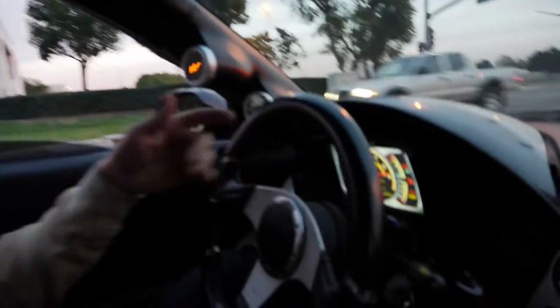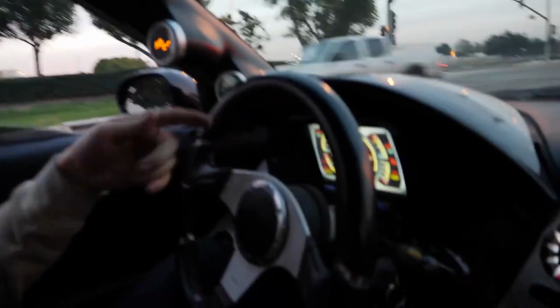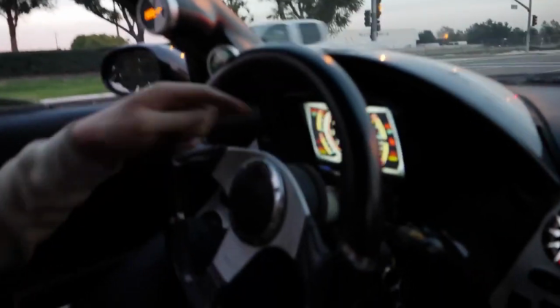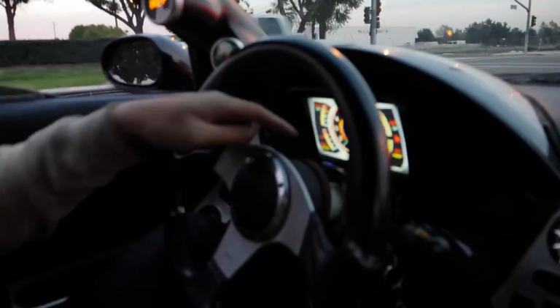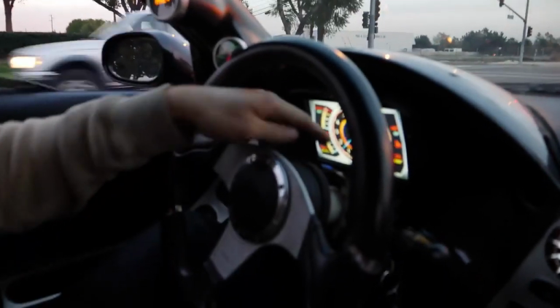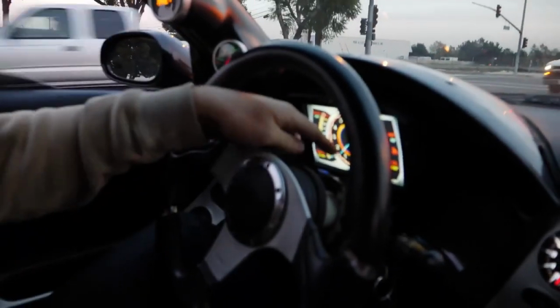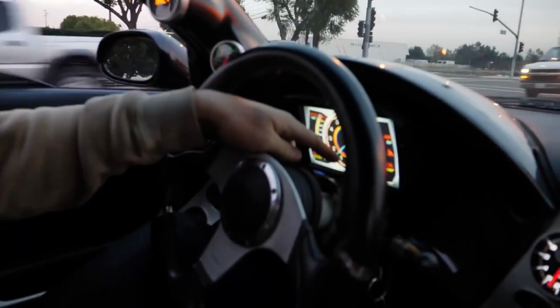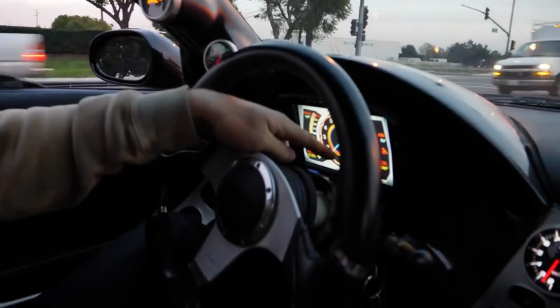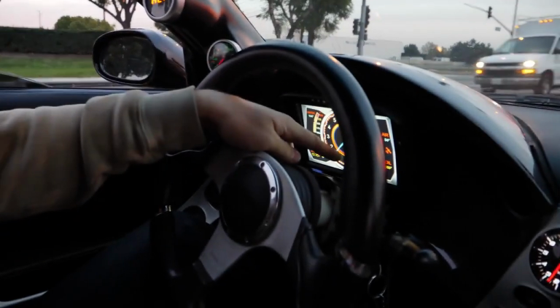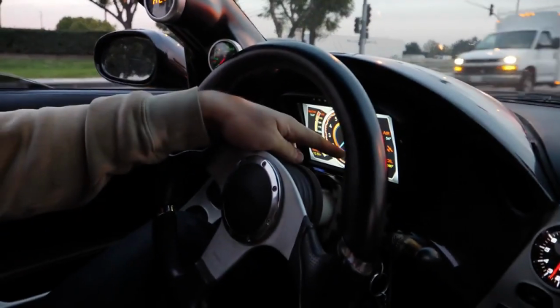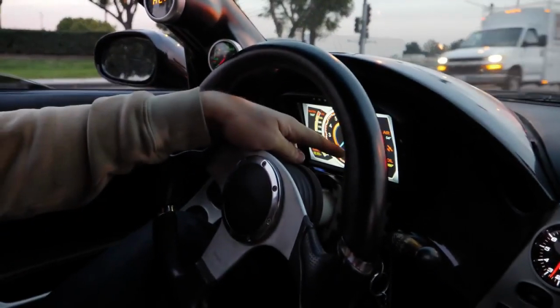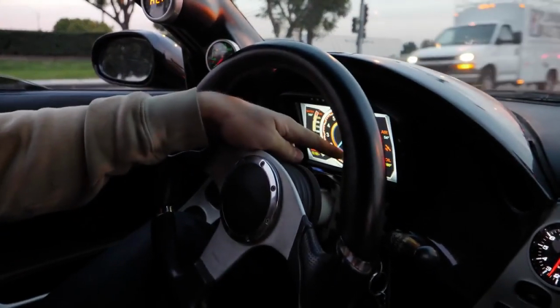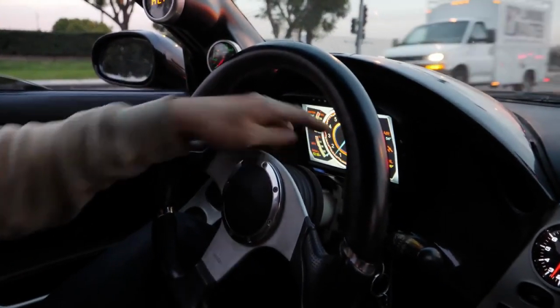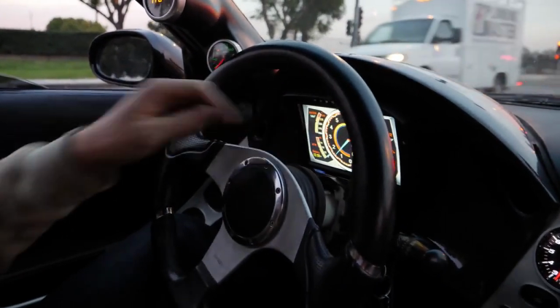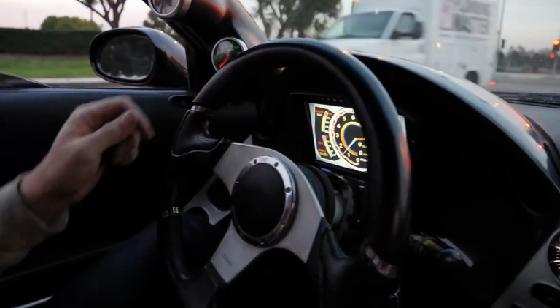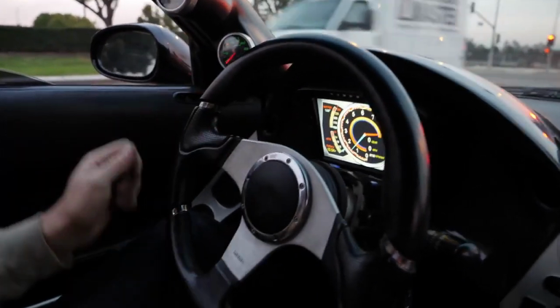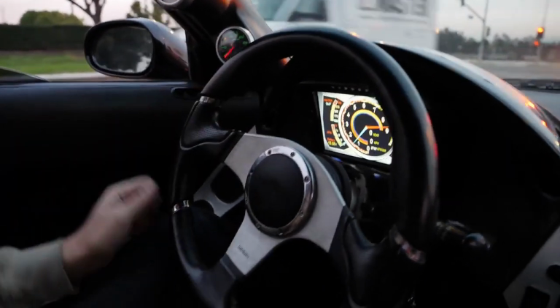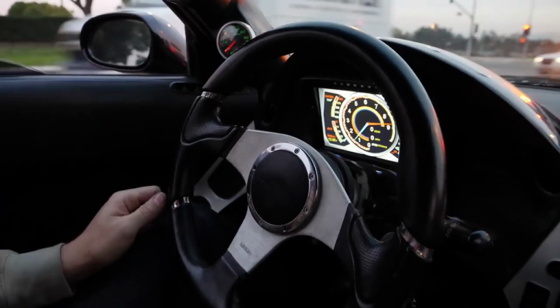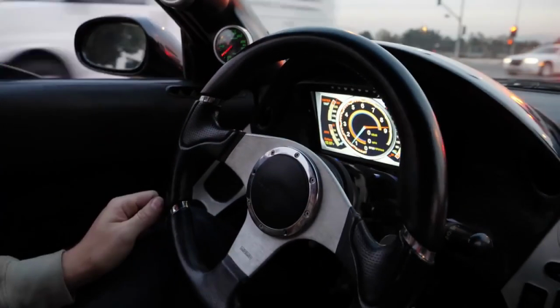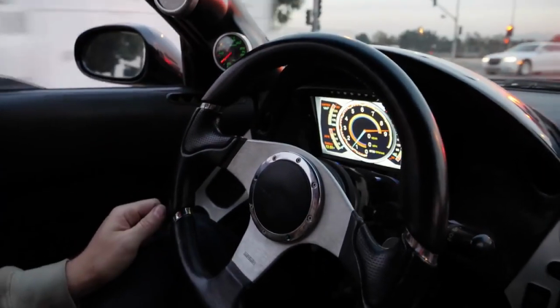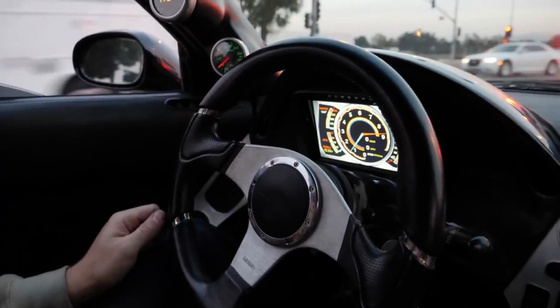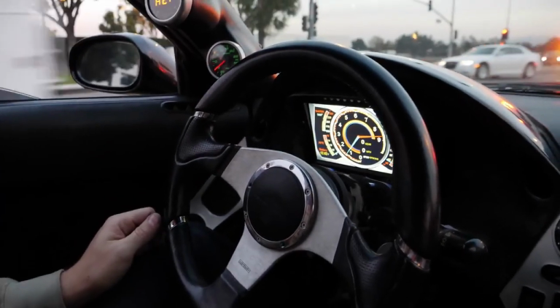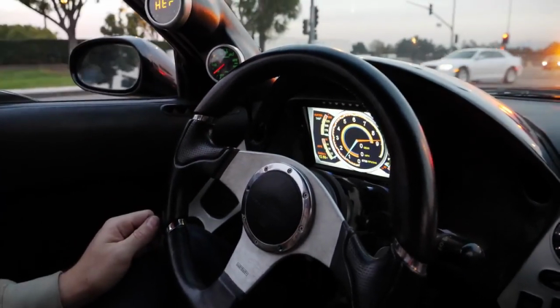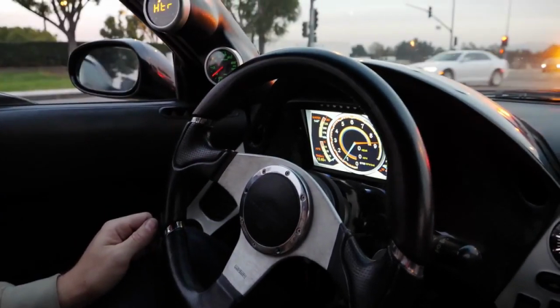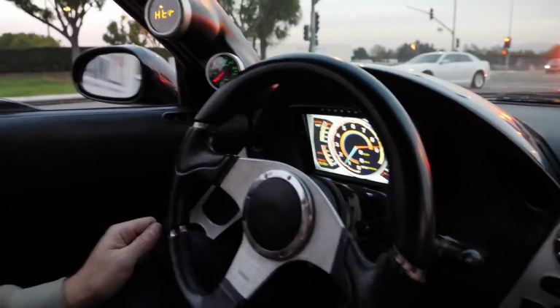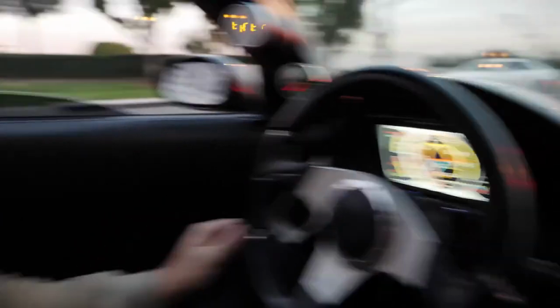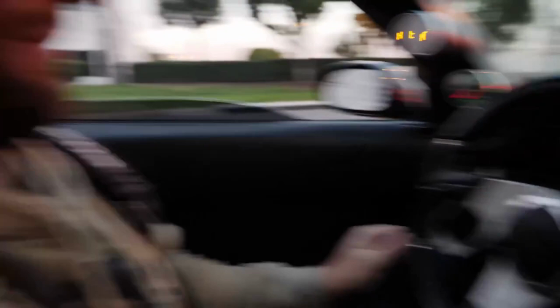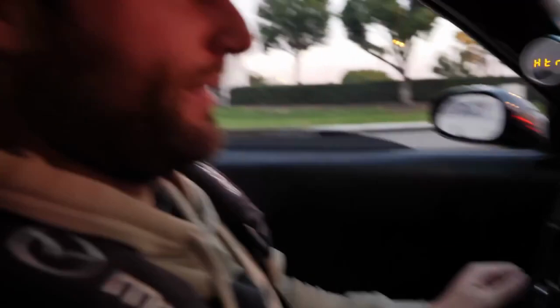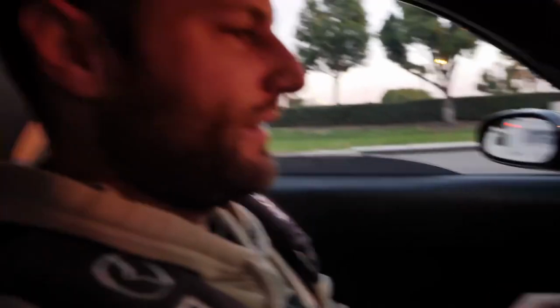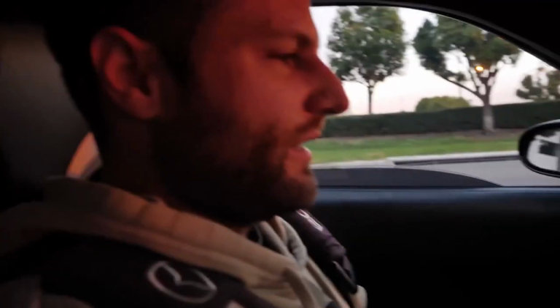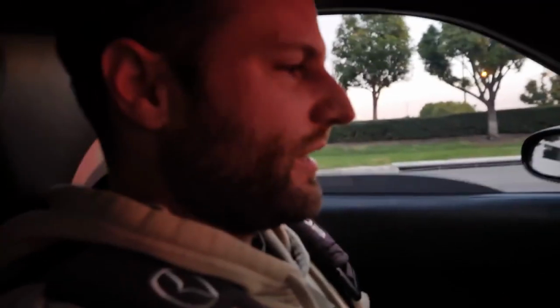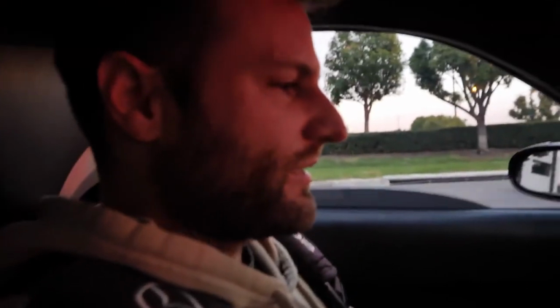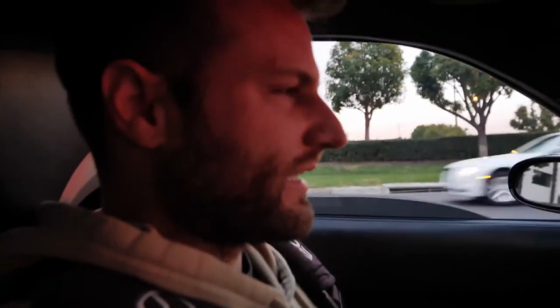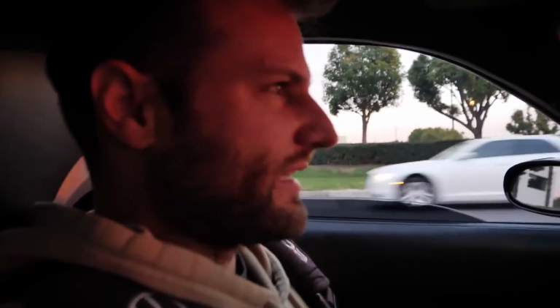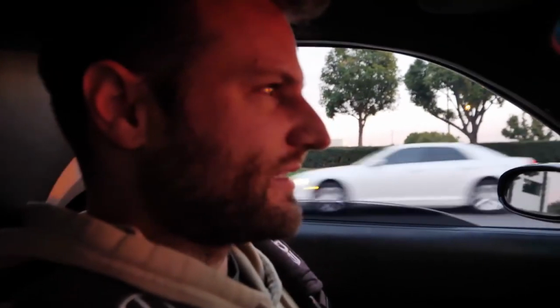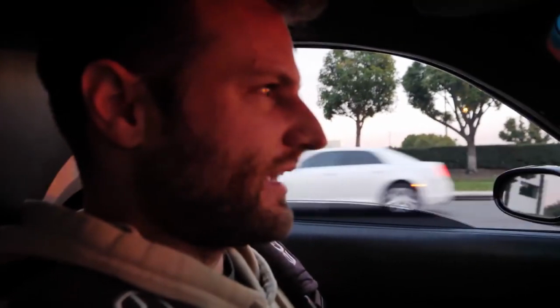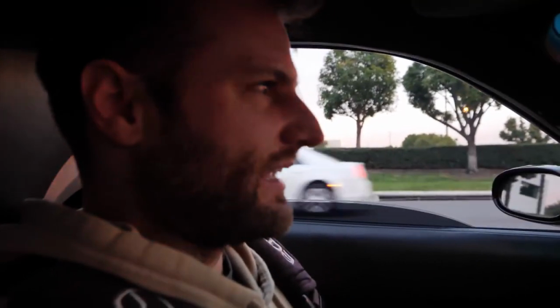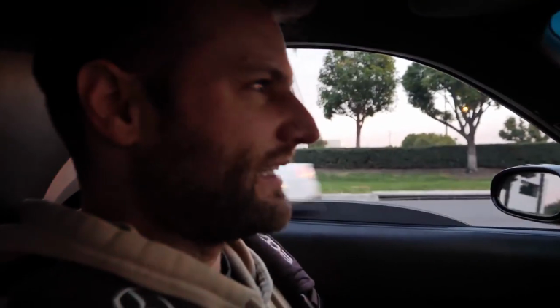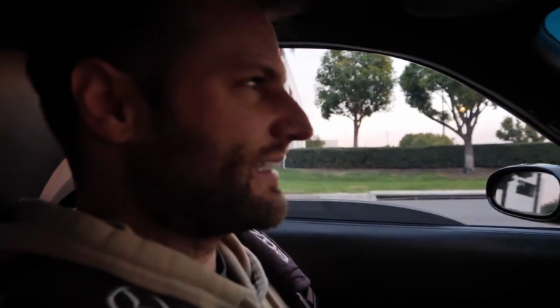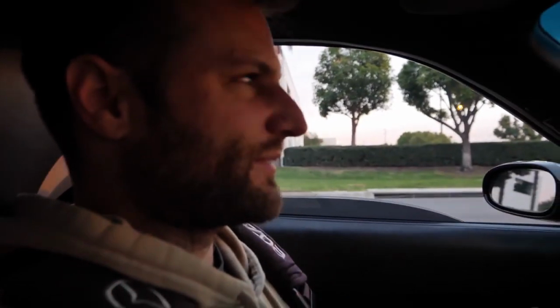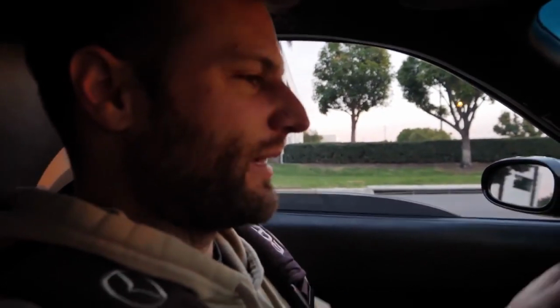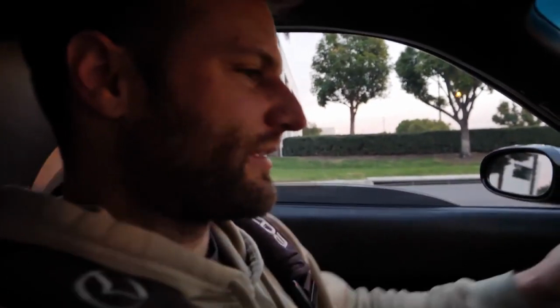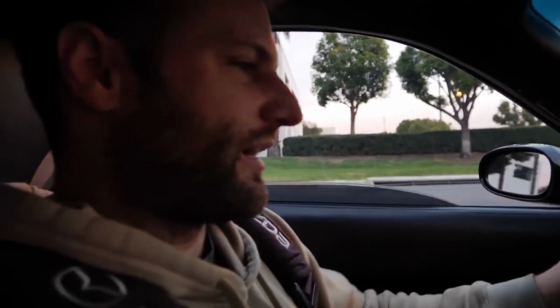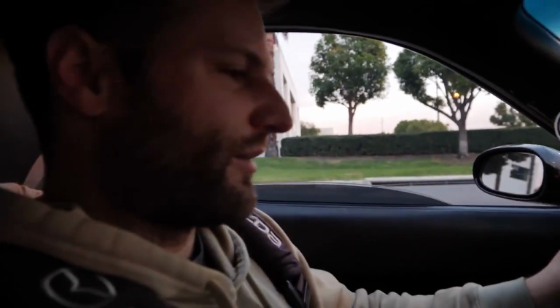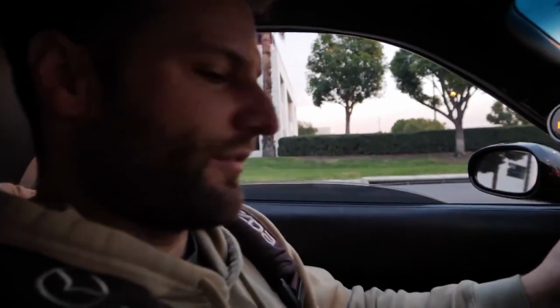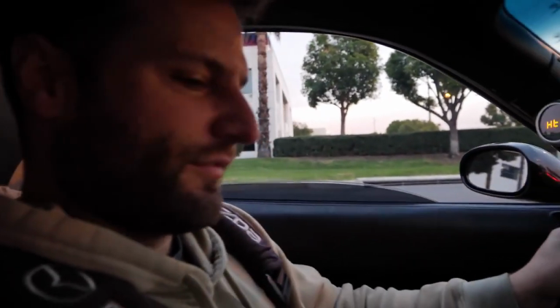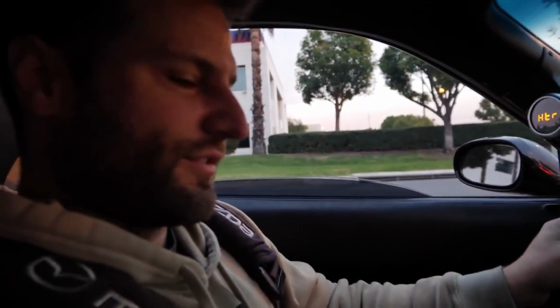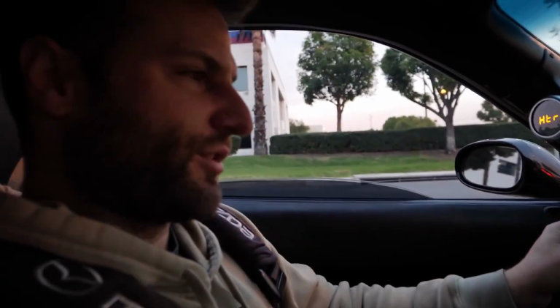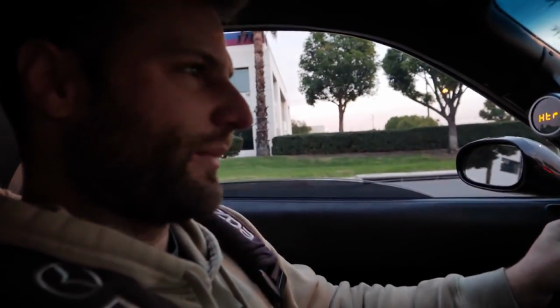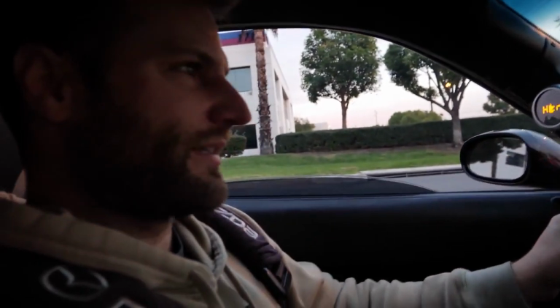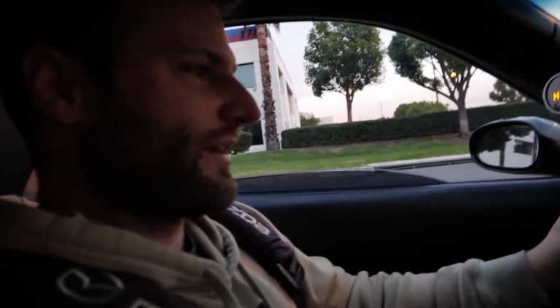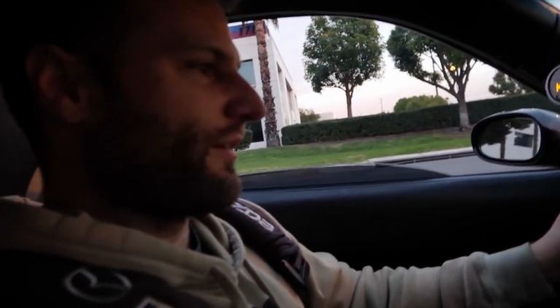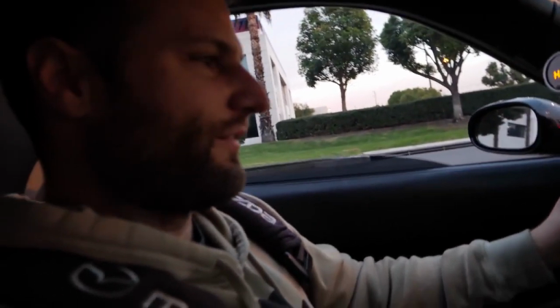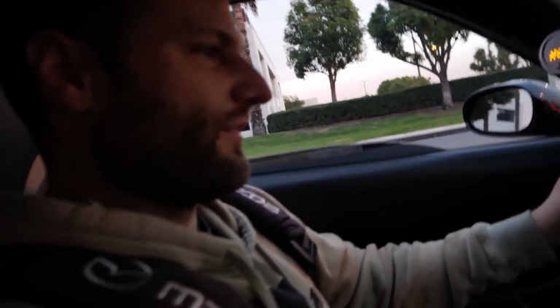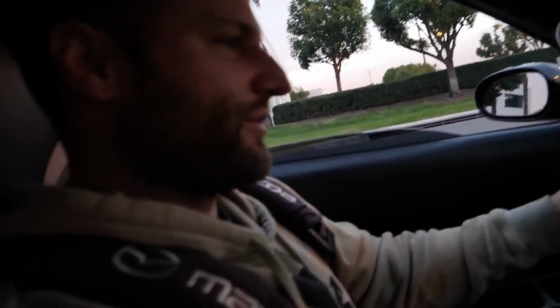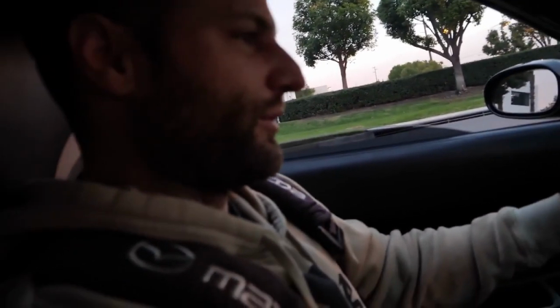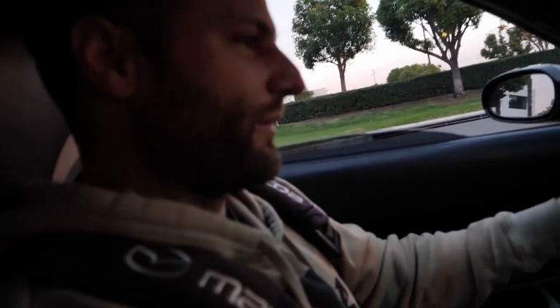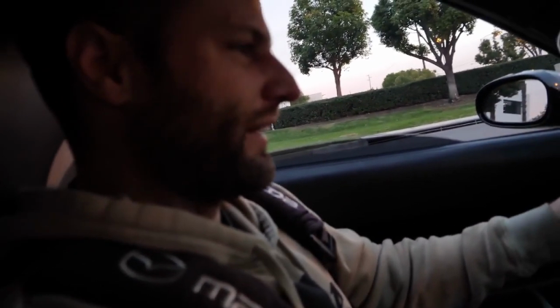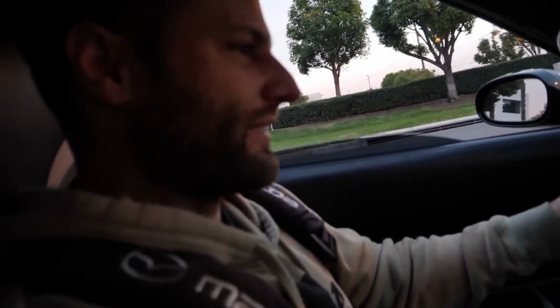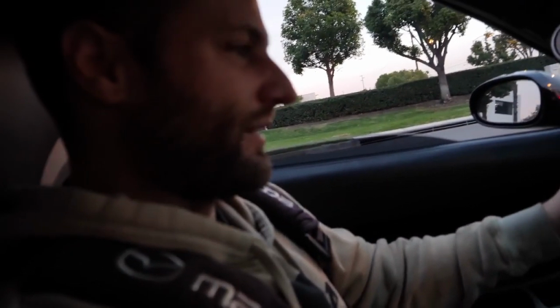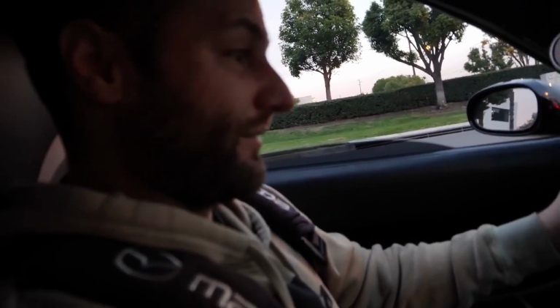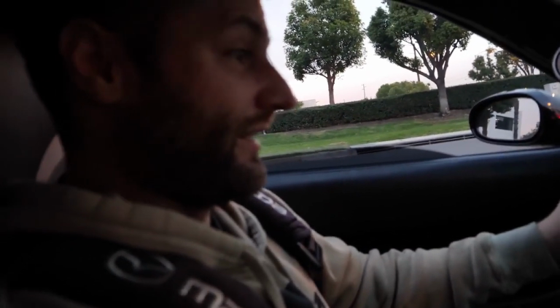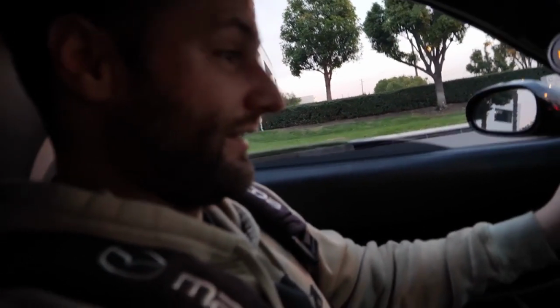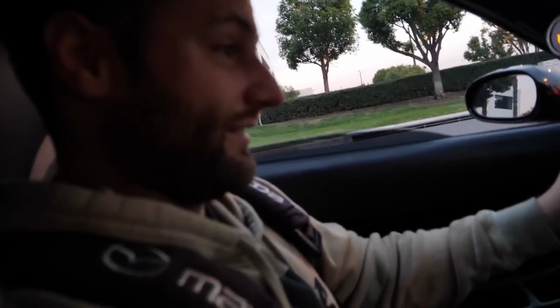I don't know what the hell is going on, but this RPM gauge says 86 miles an hour. Zero miles an hour. 200 miles an hour right now.